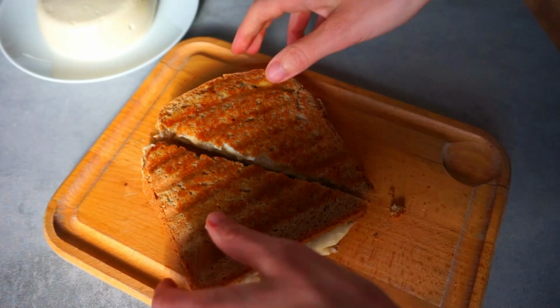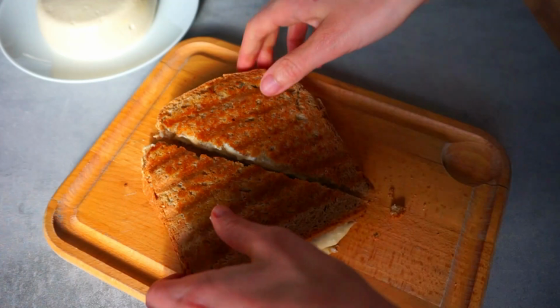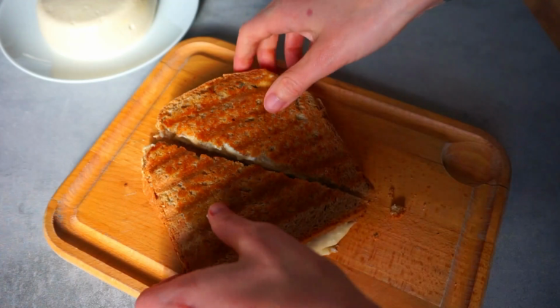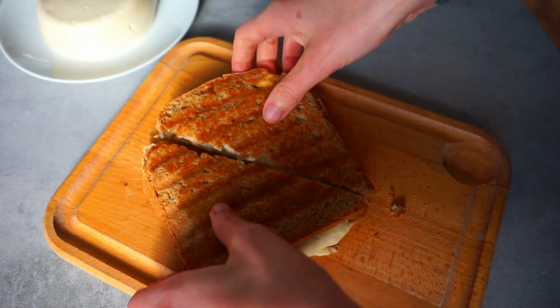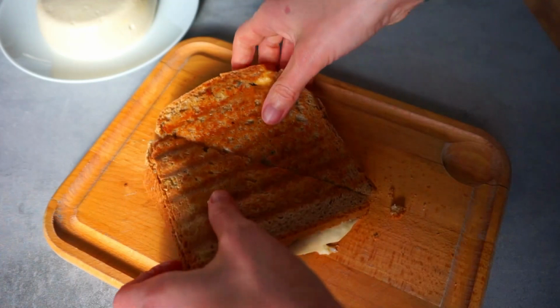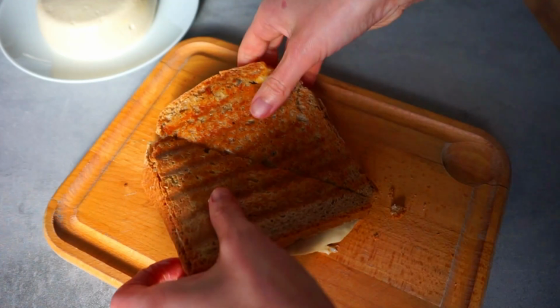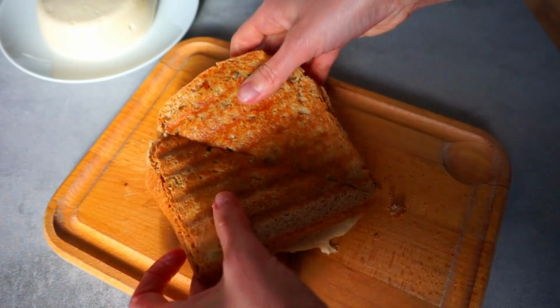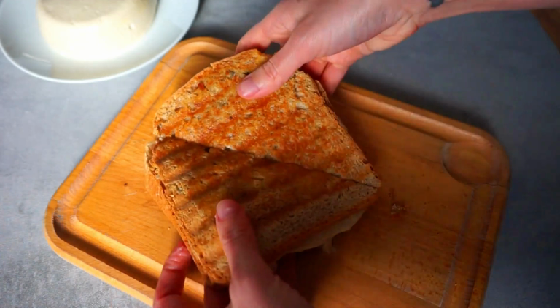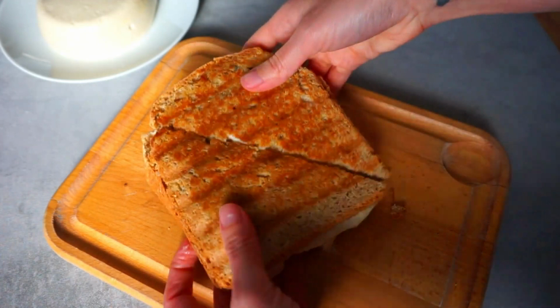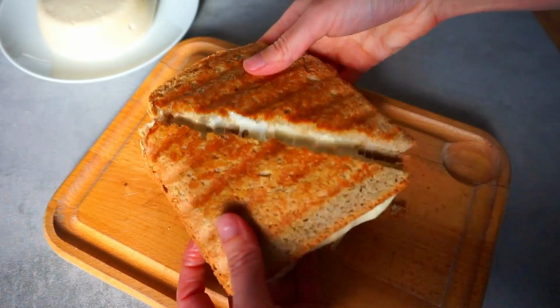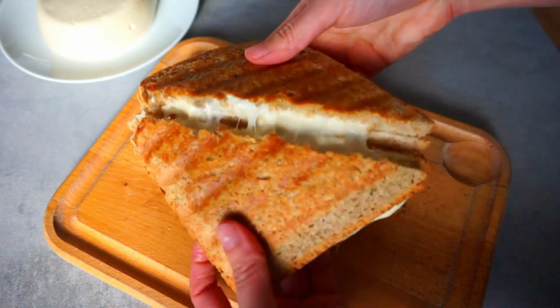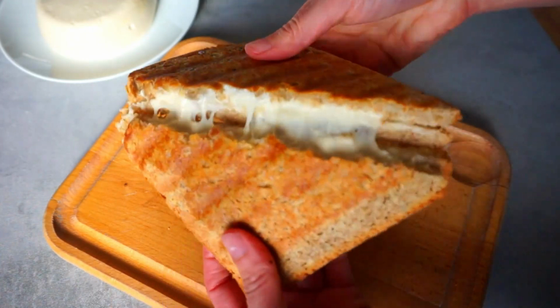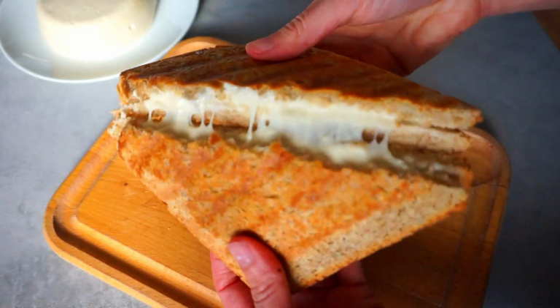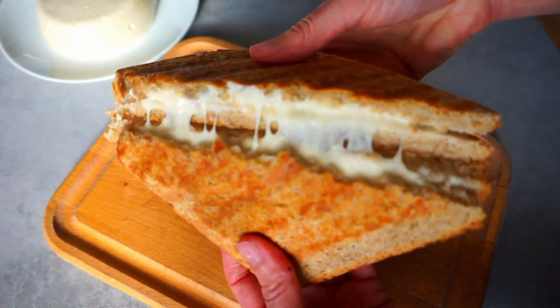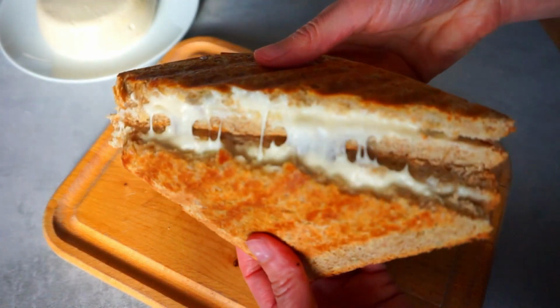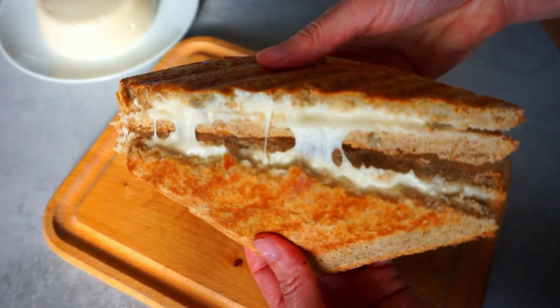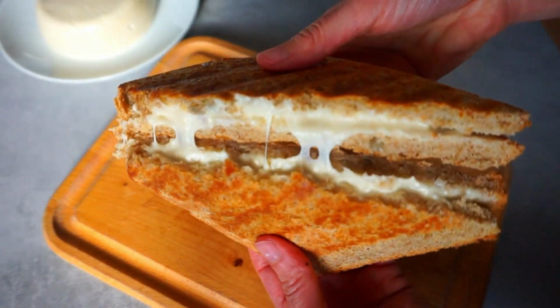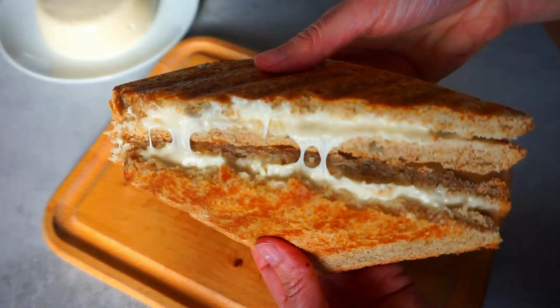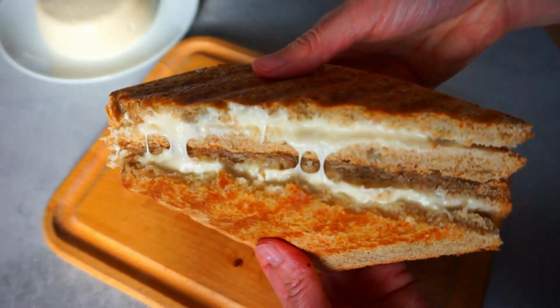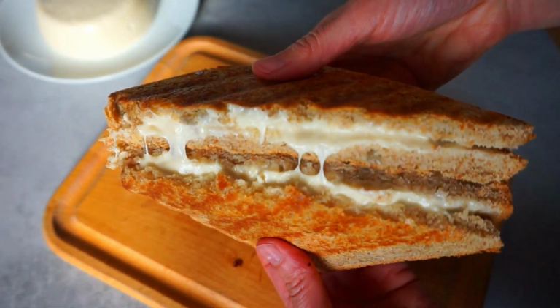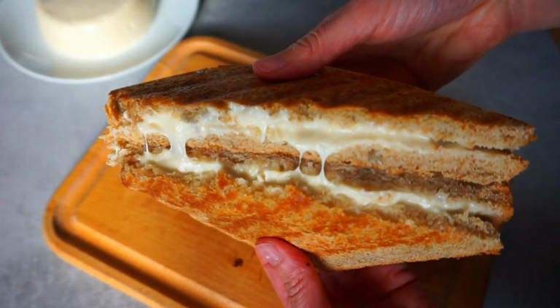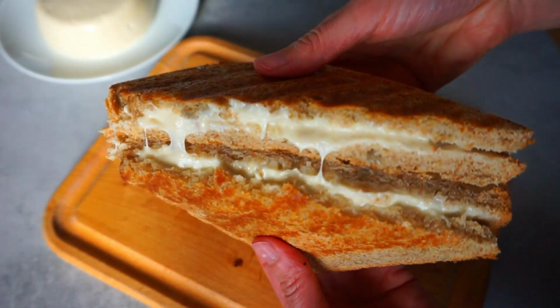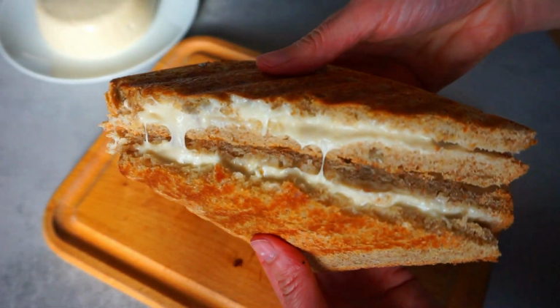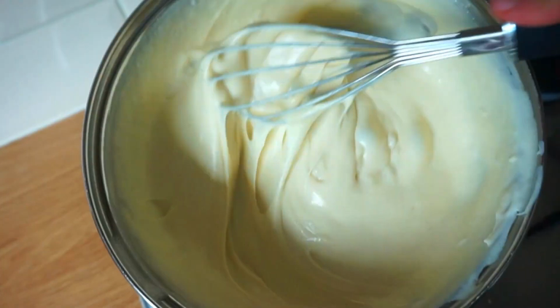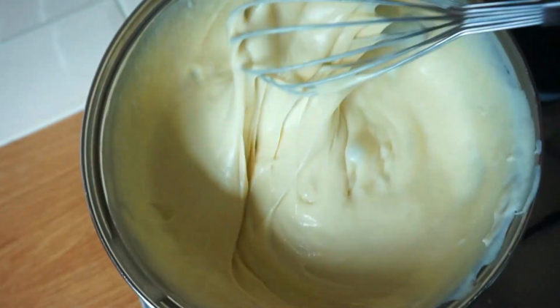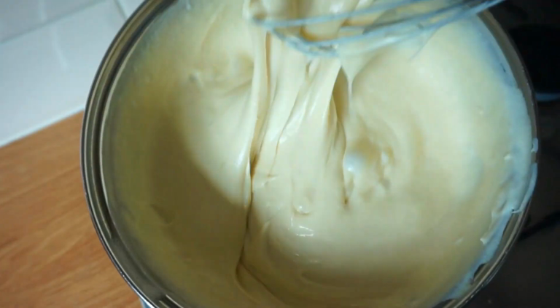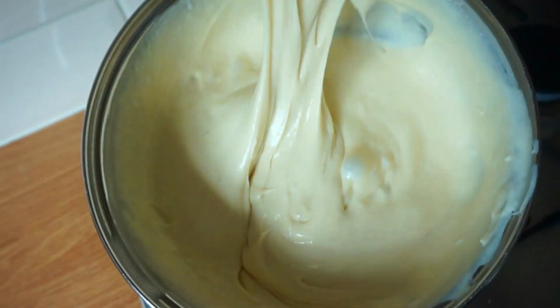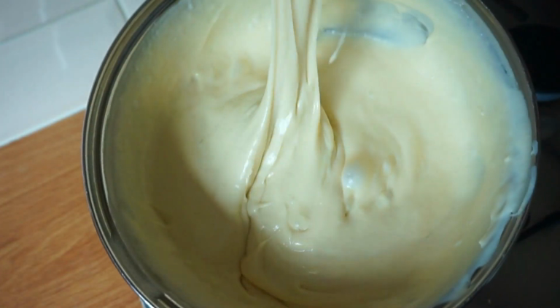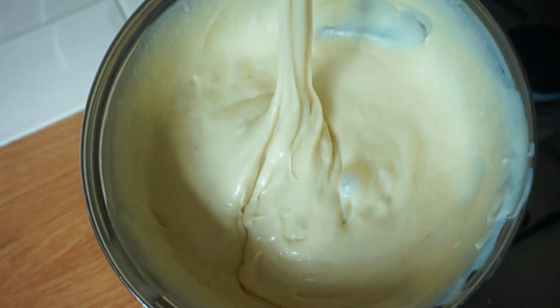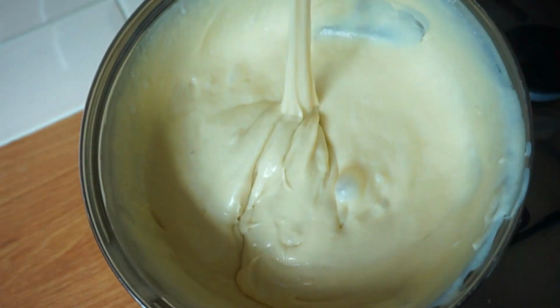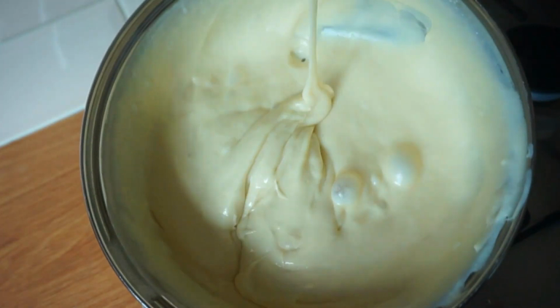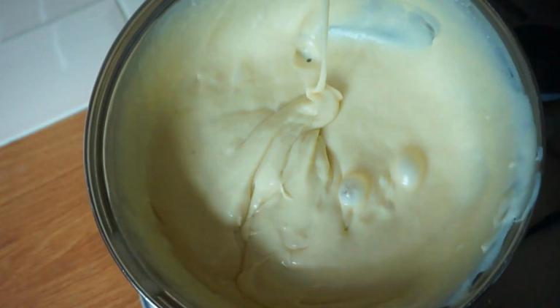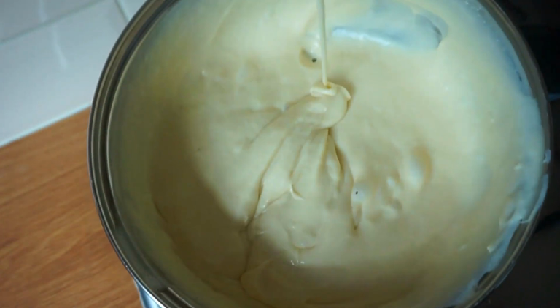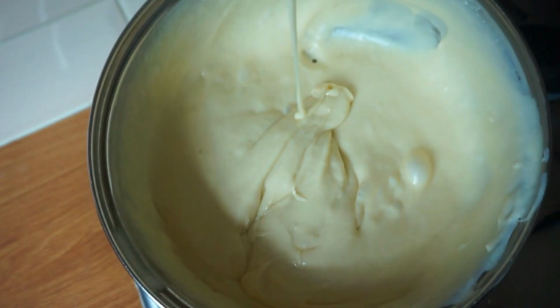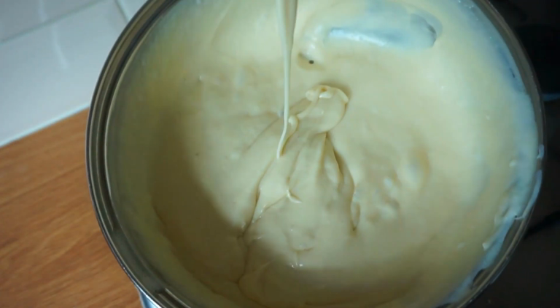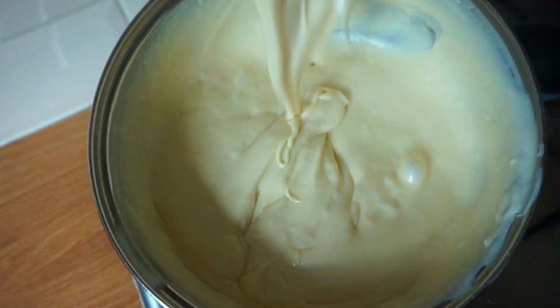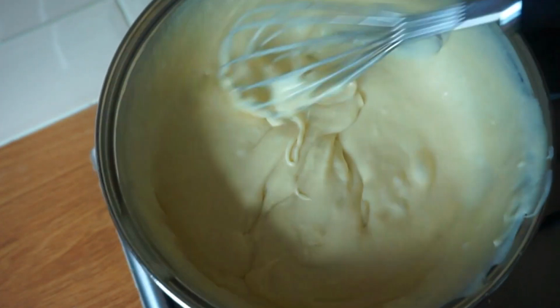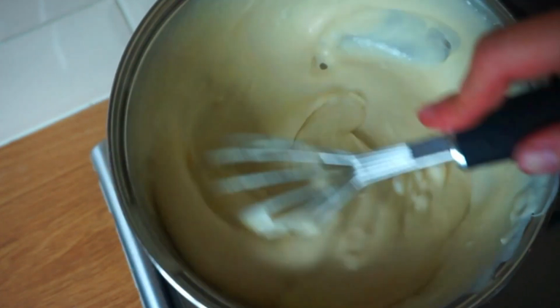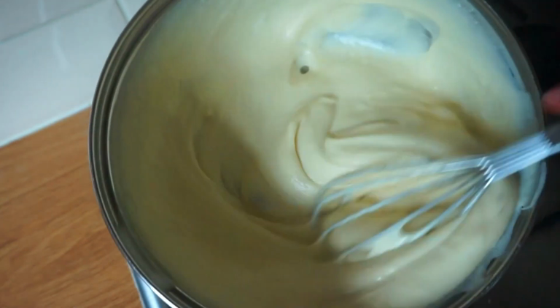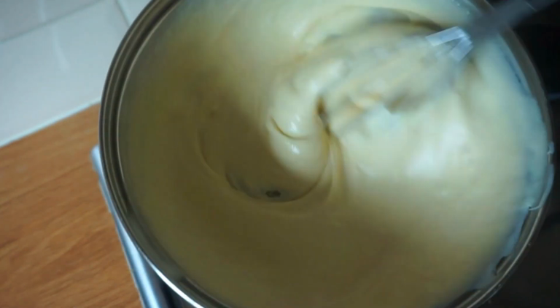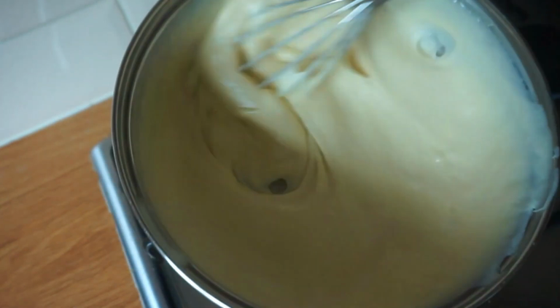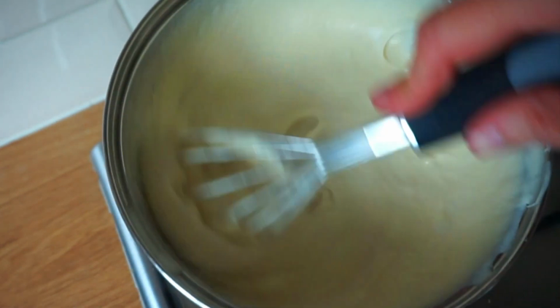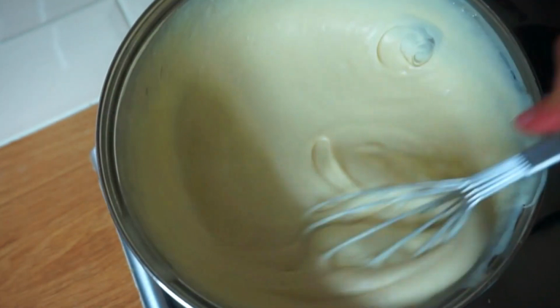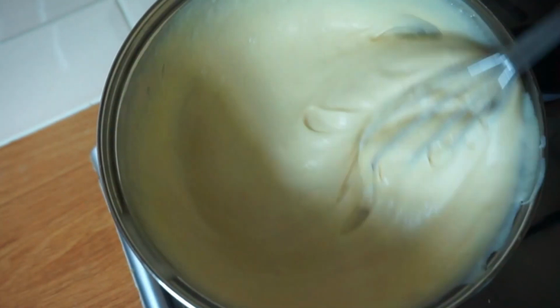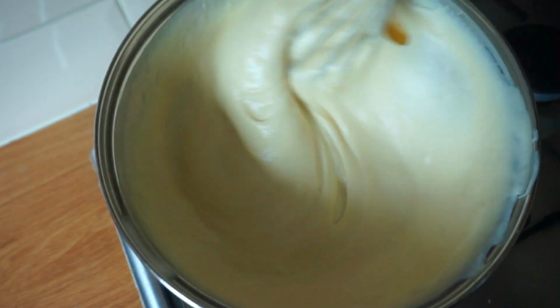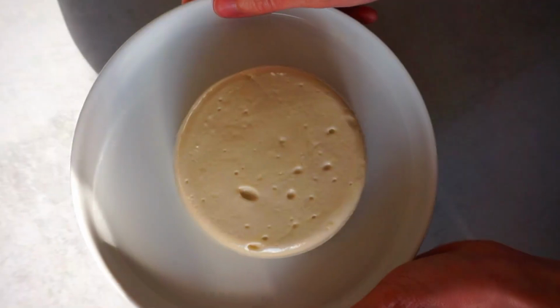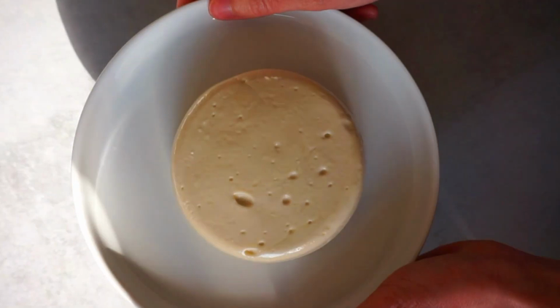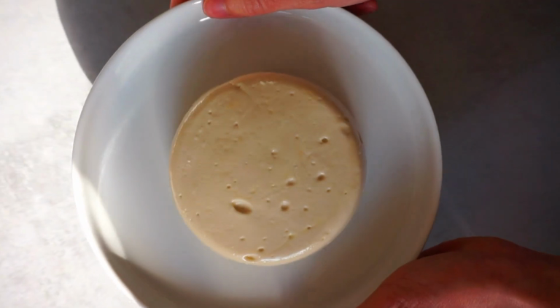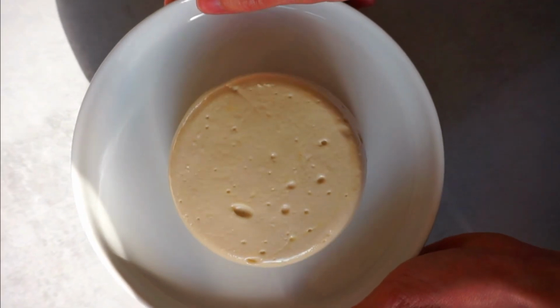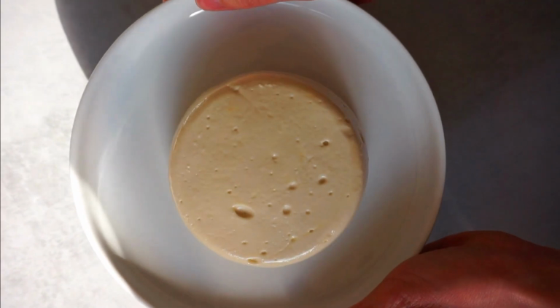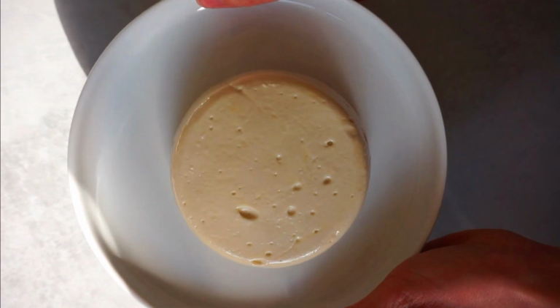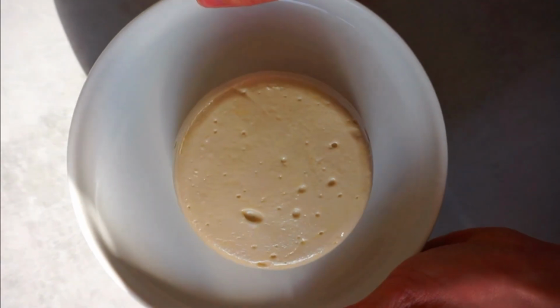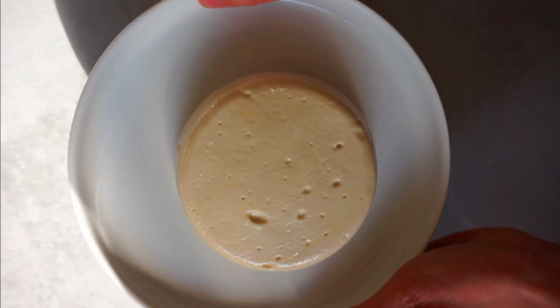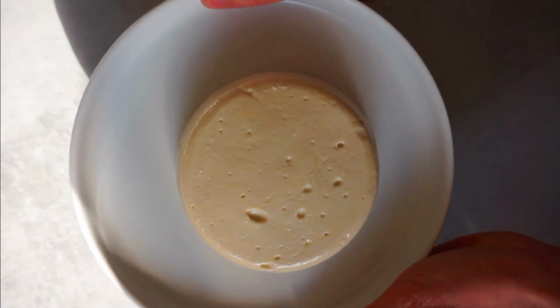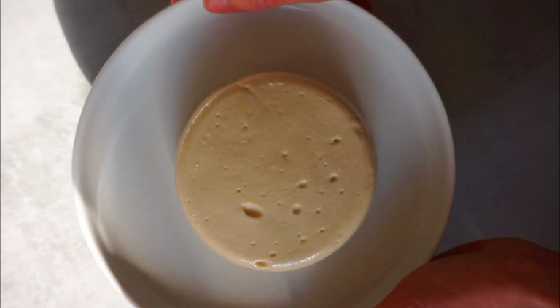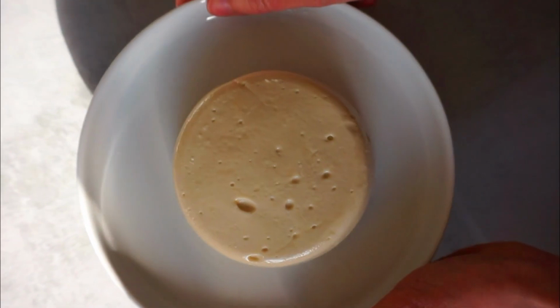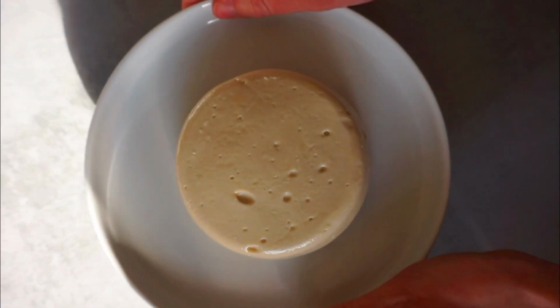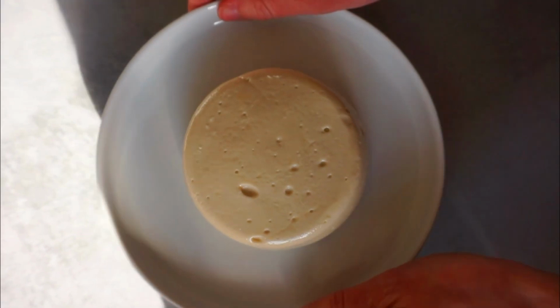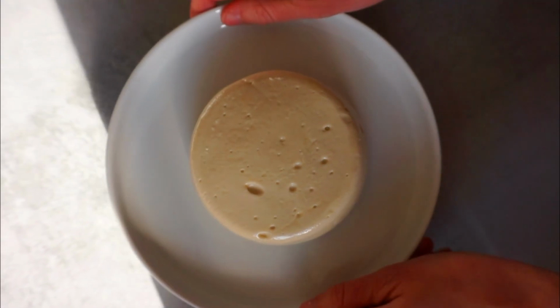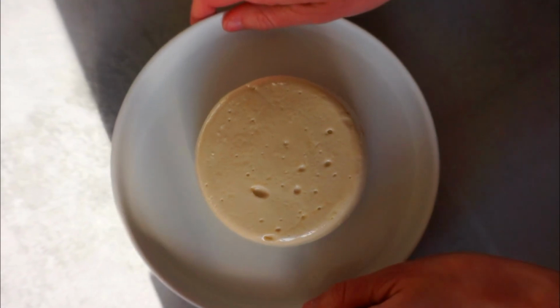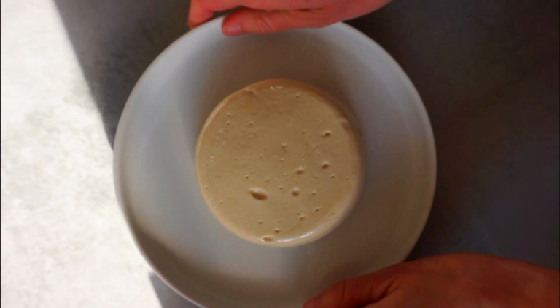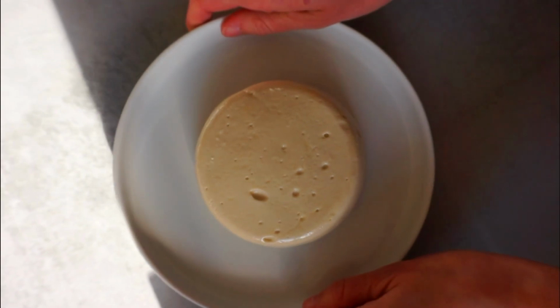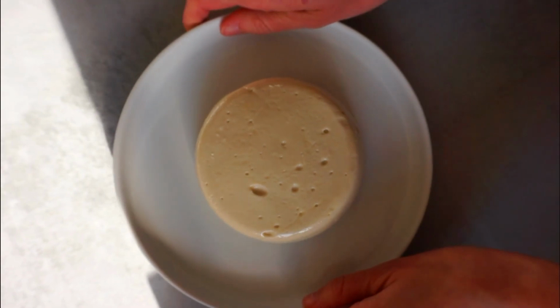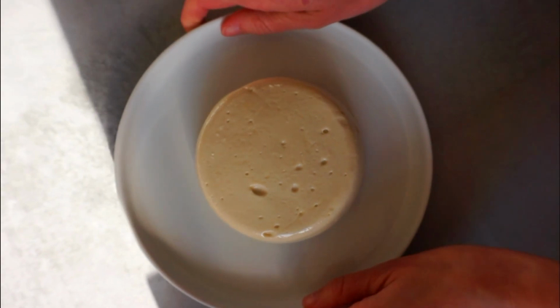Hi darlings! Welcome to my channel! Today I'm going to show you how to make a delicious and creamy vegan mozzarella using sunflower seeds.